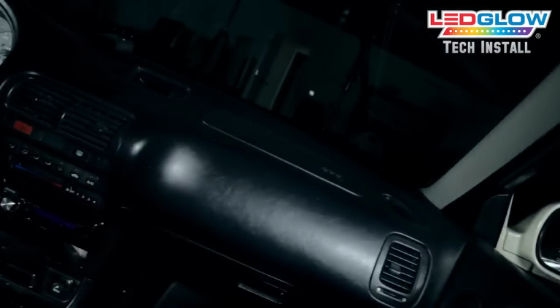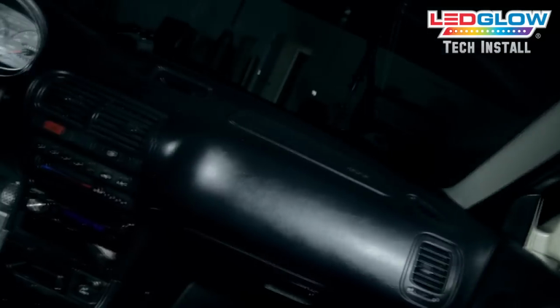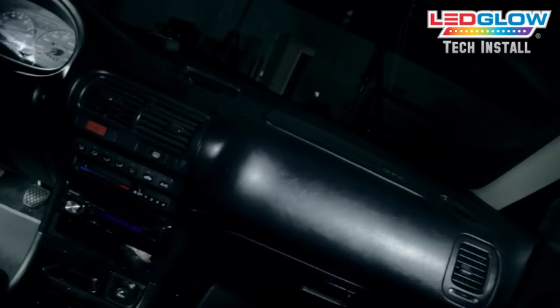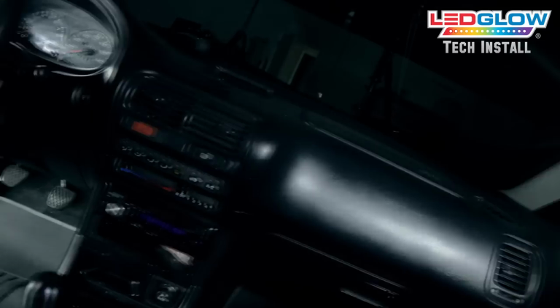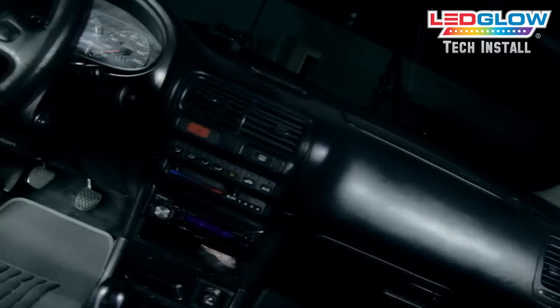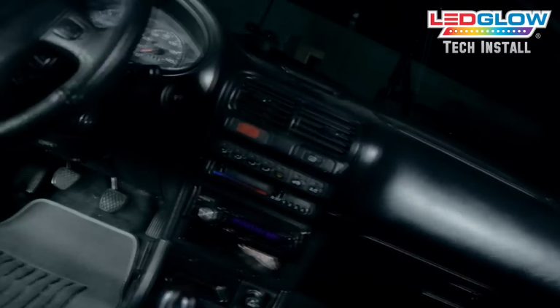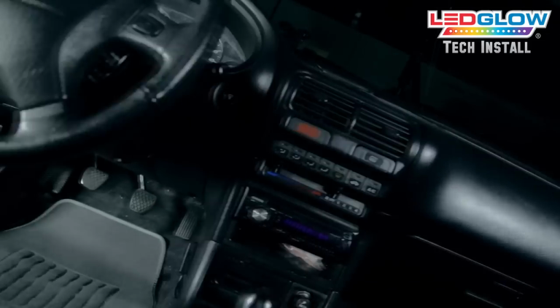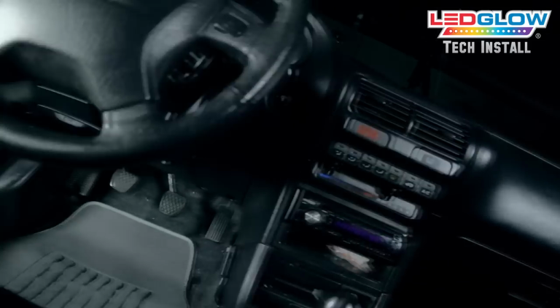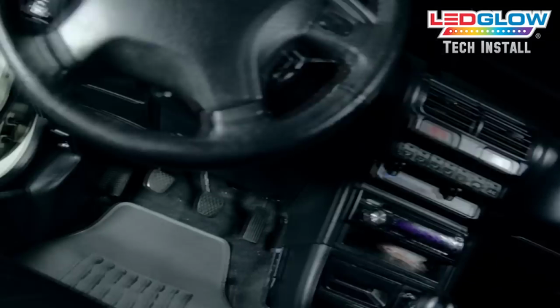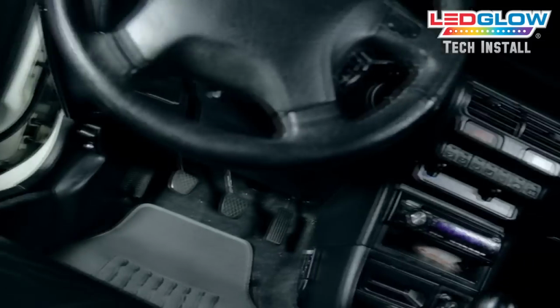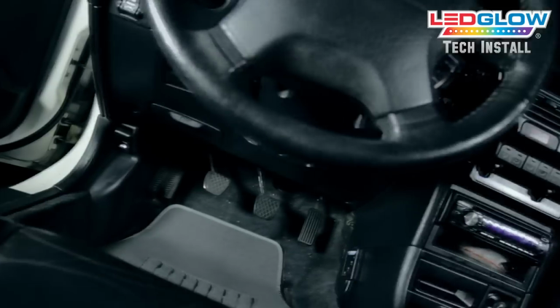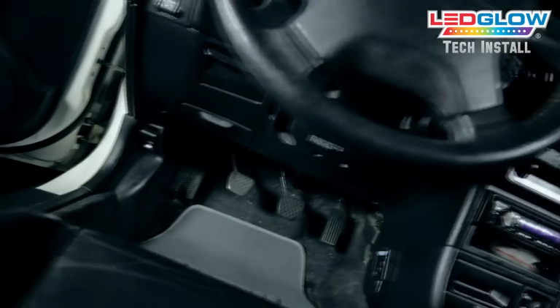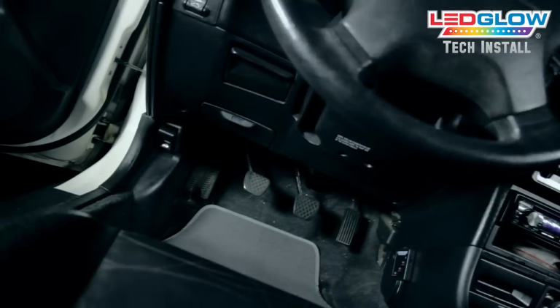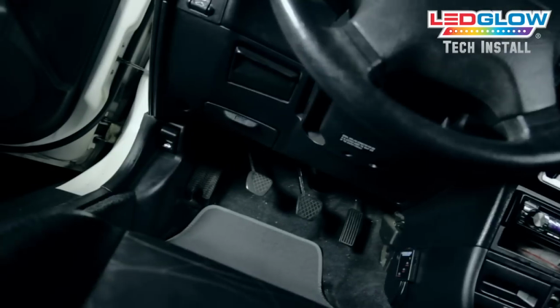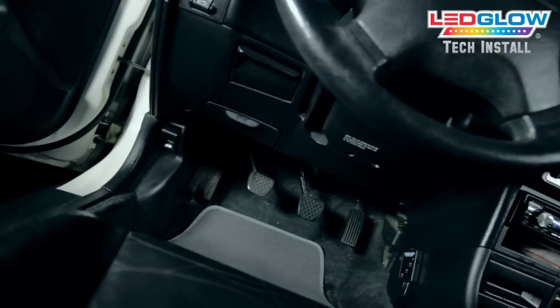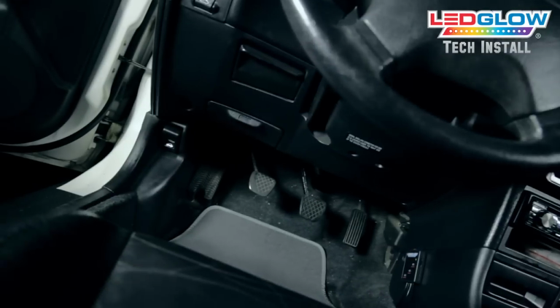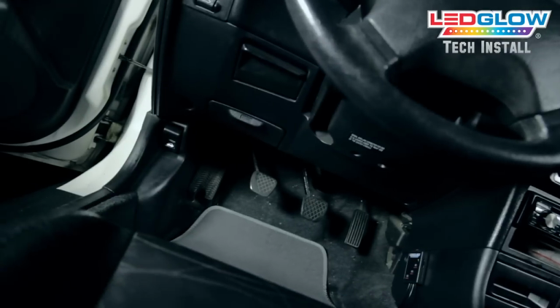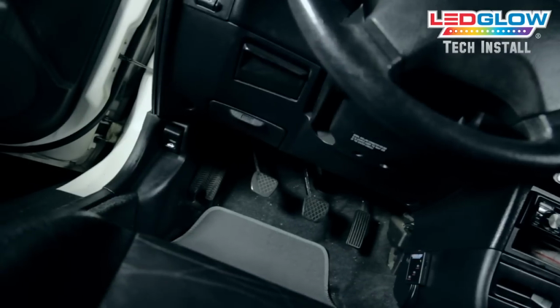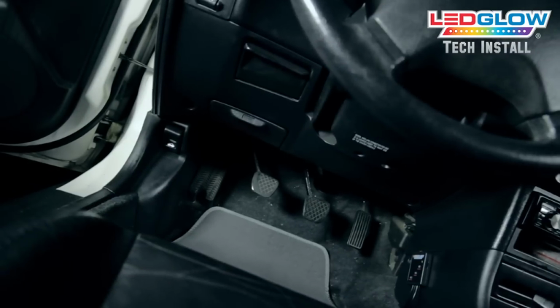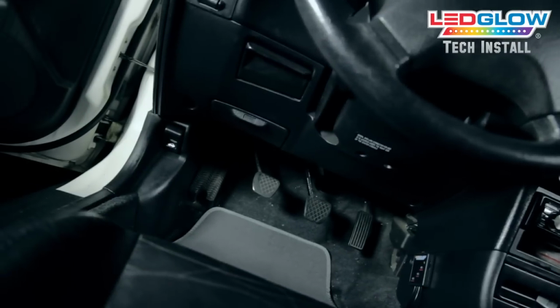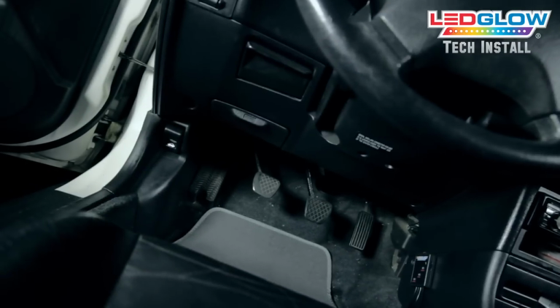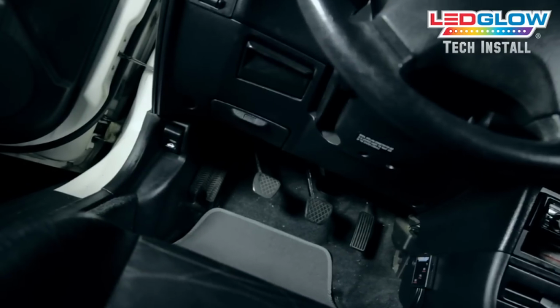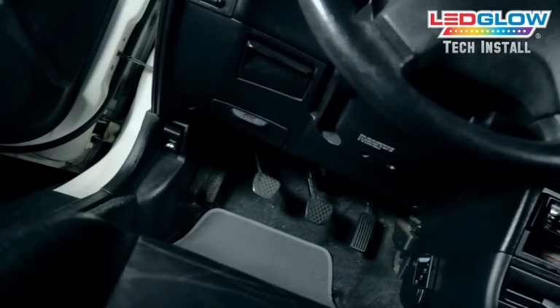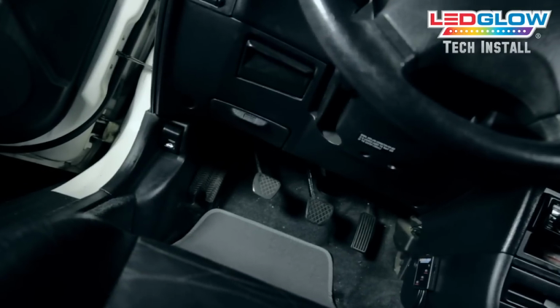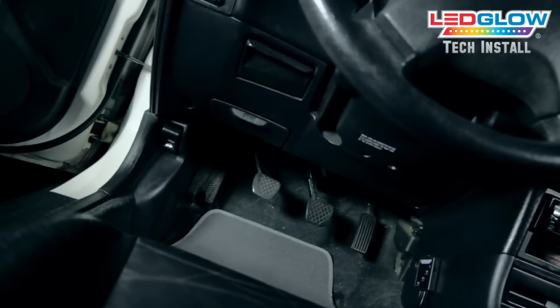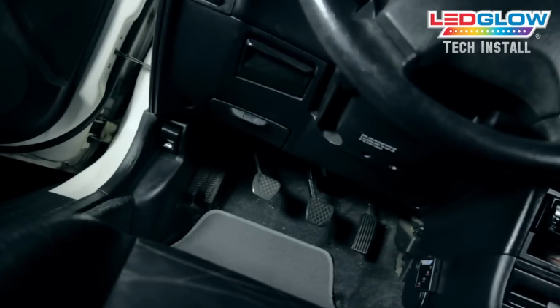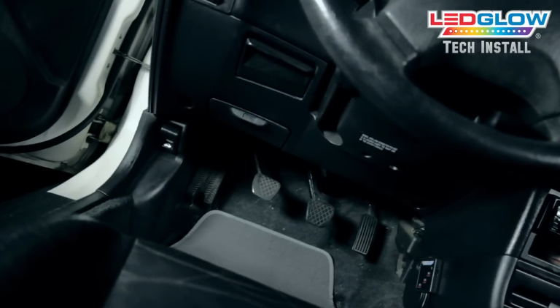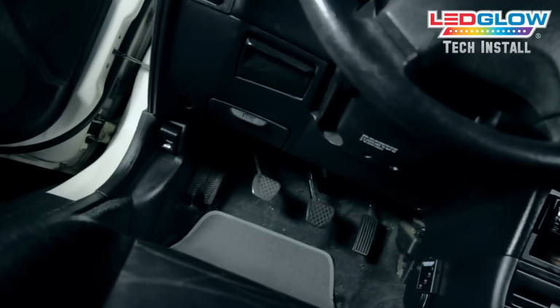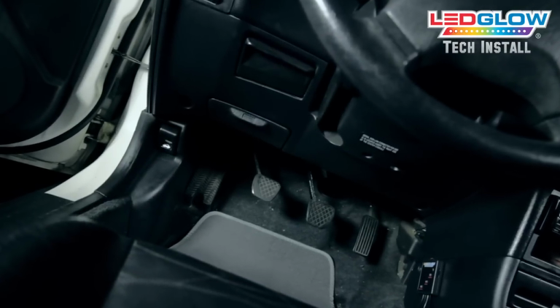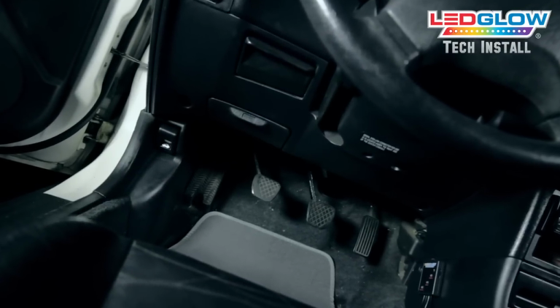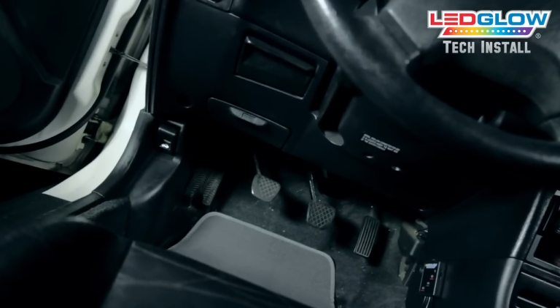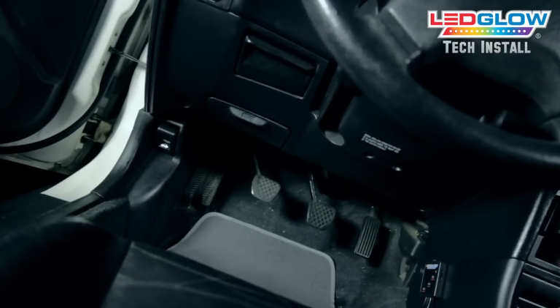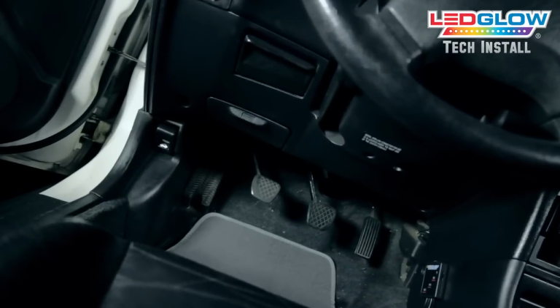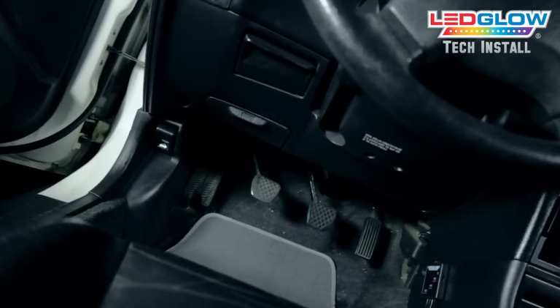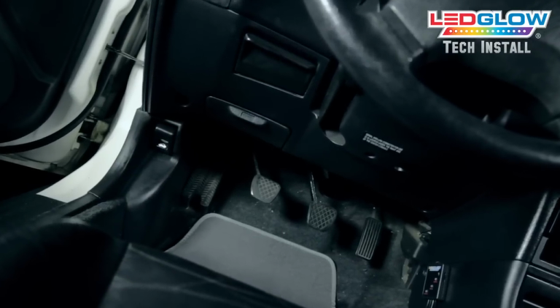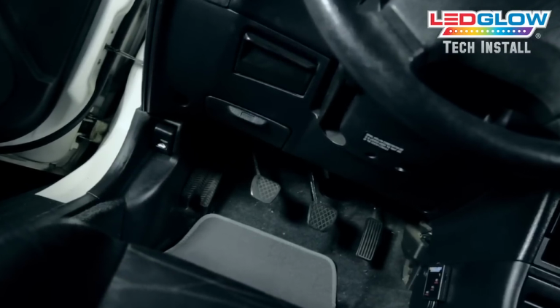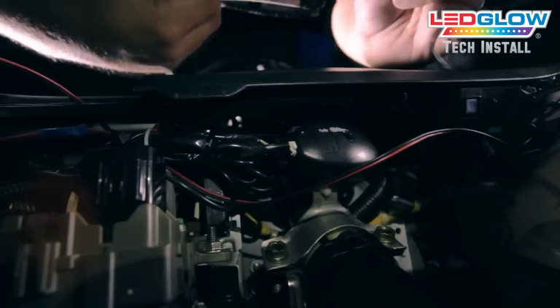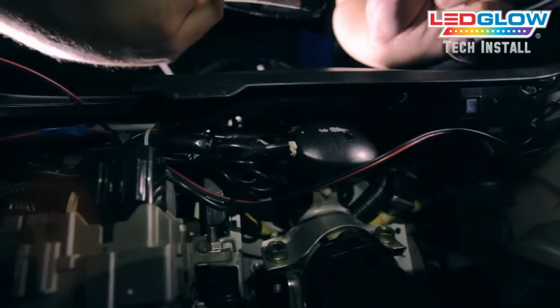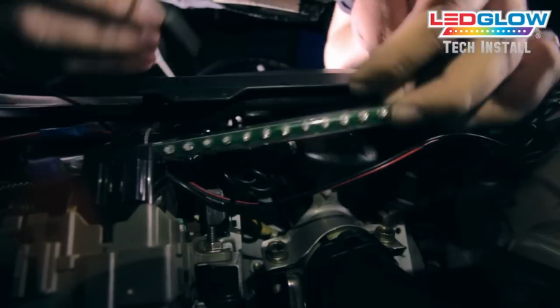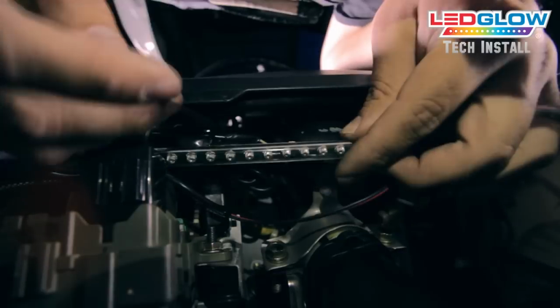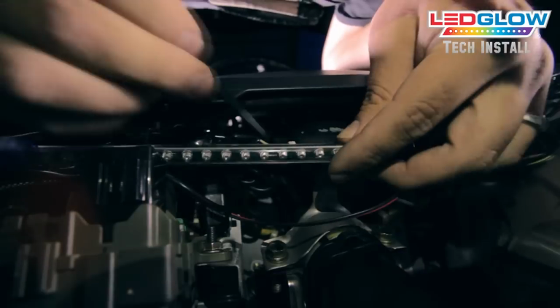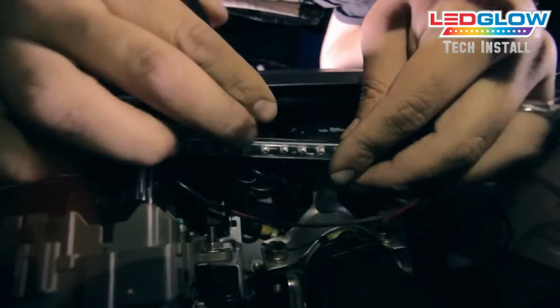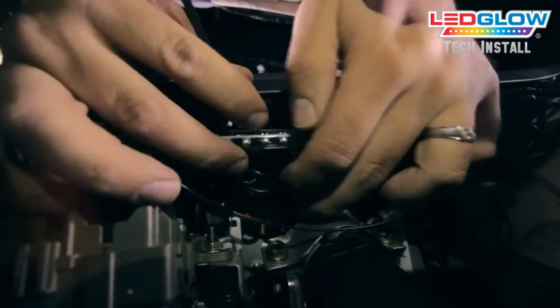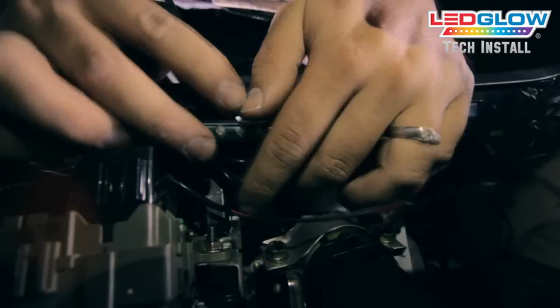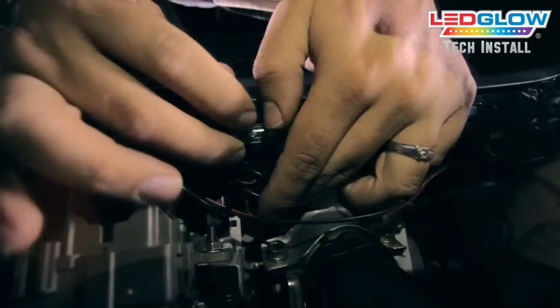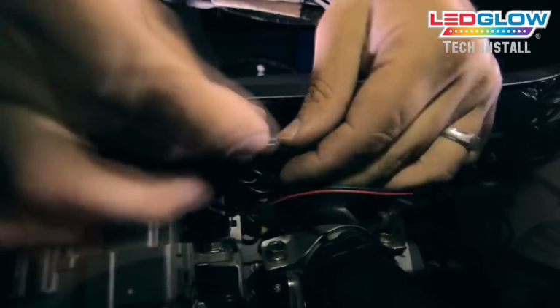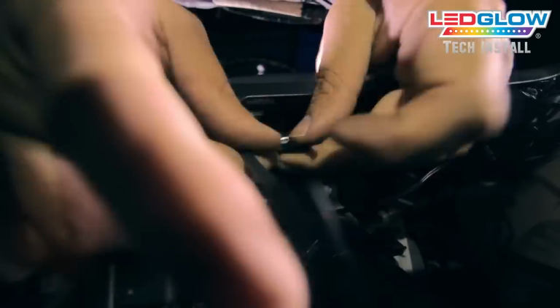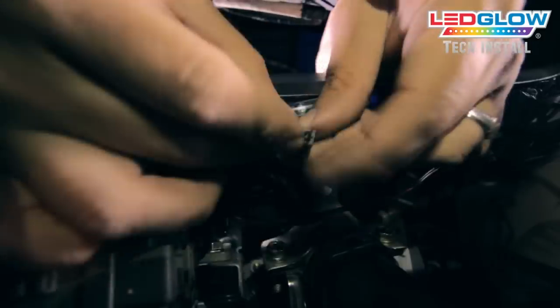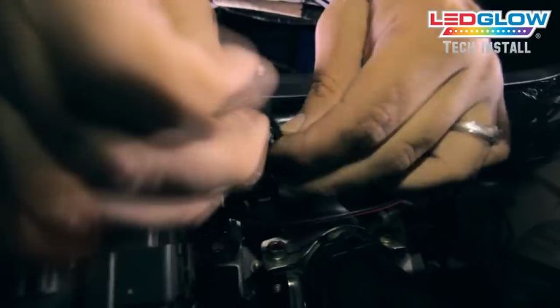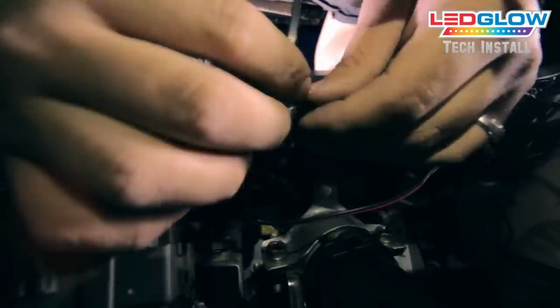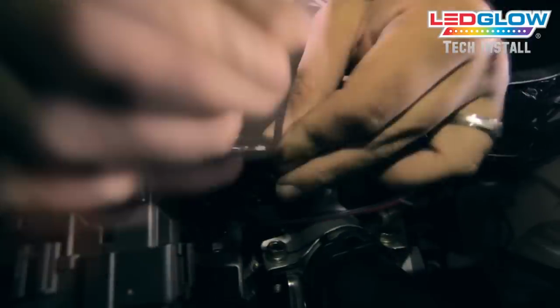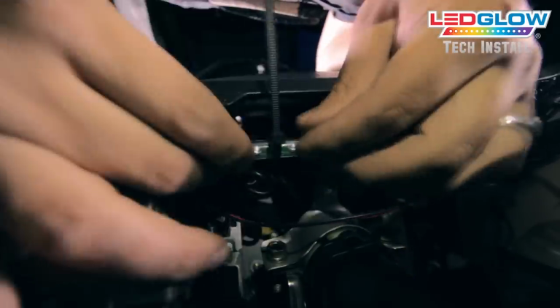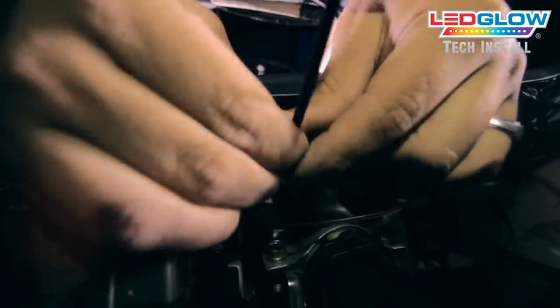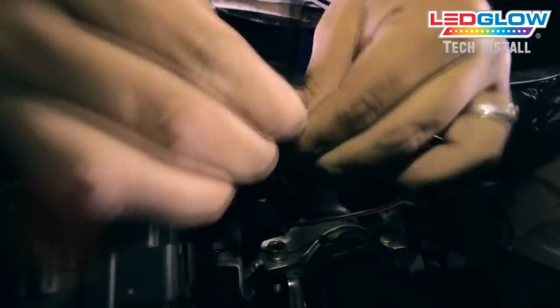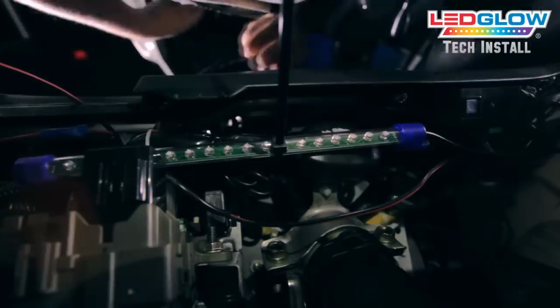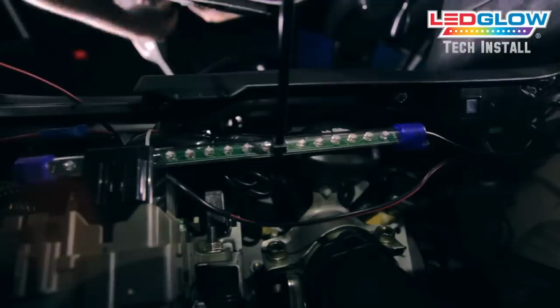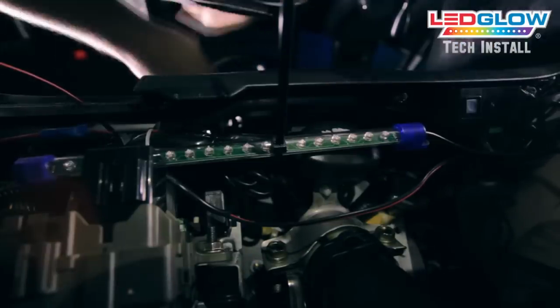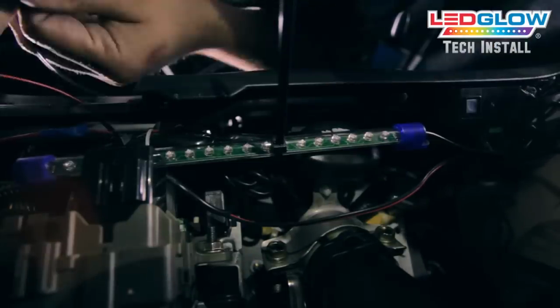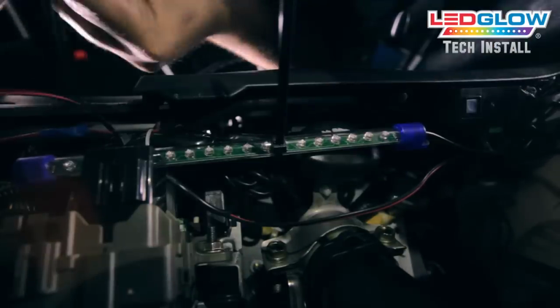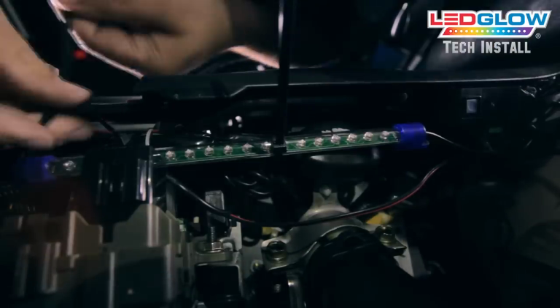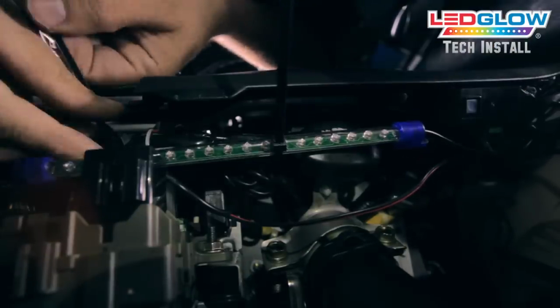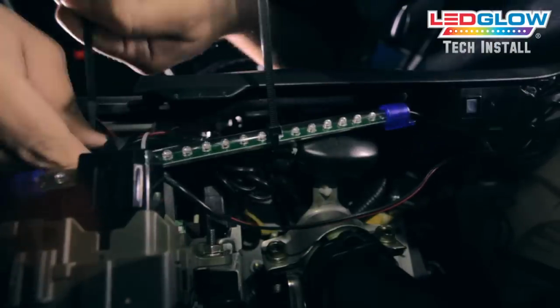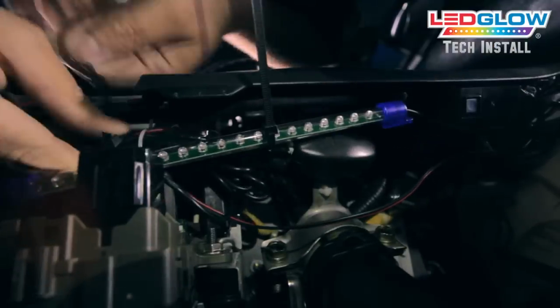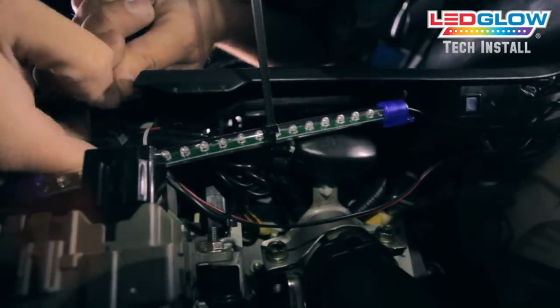Mount the first two interior lighting tubes under the dashboard on both the driver's and passenger side using the included zip ties.